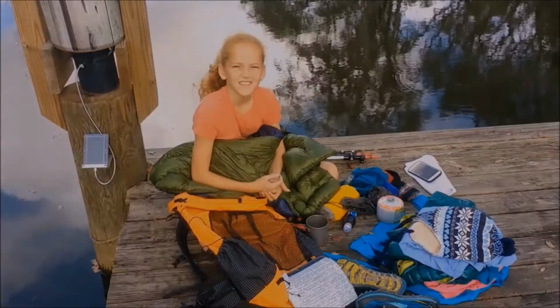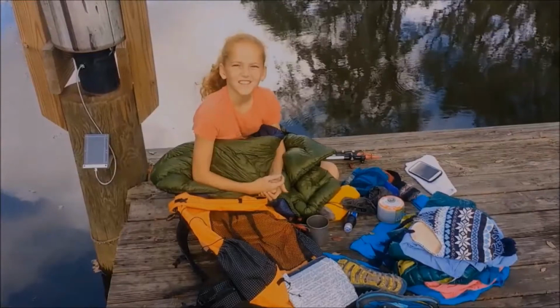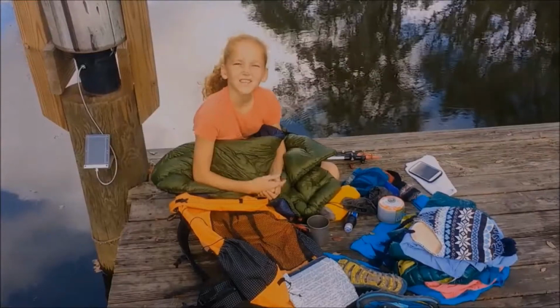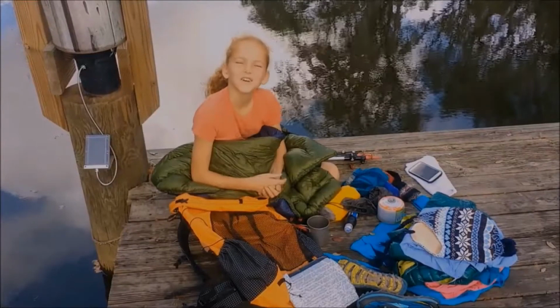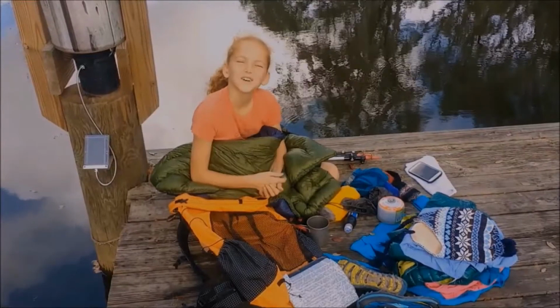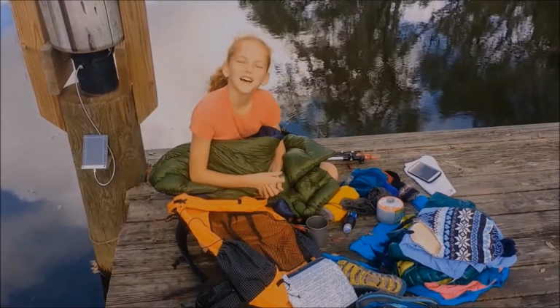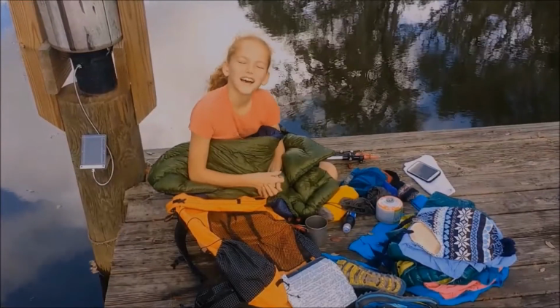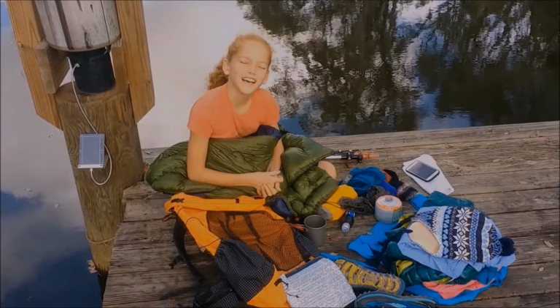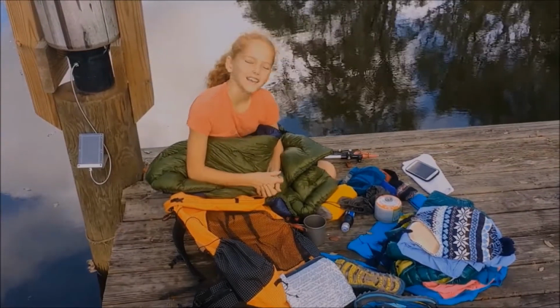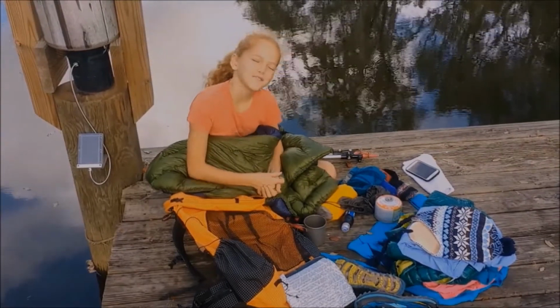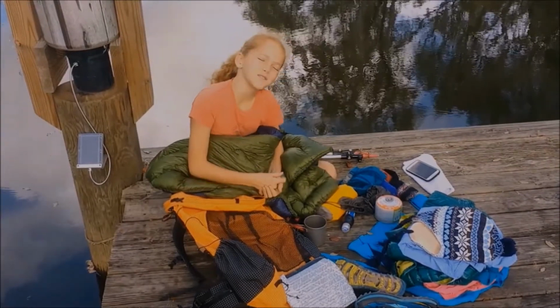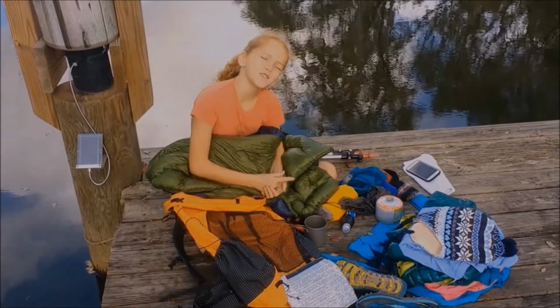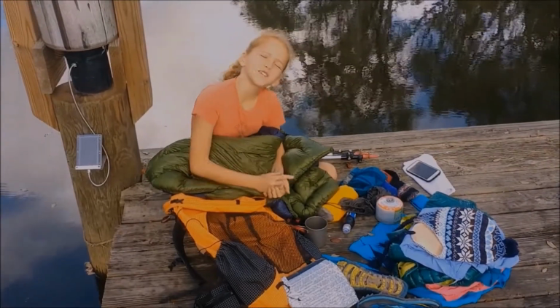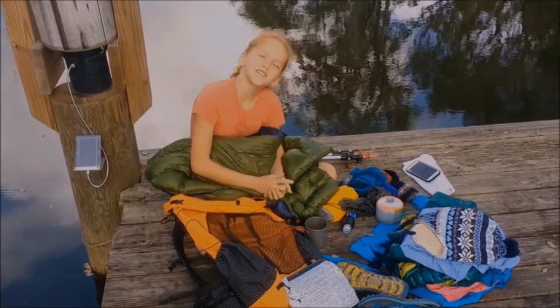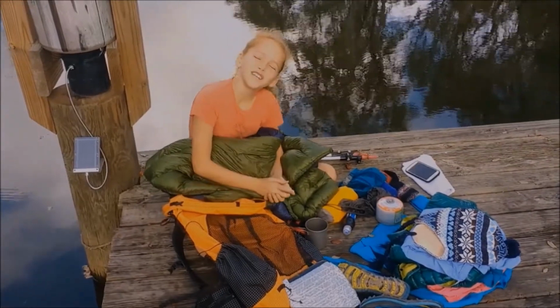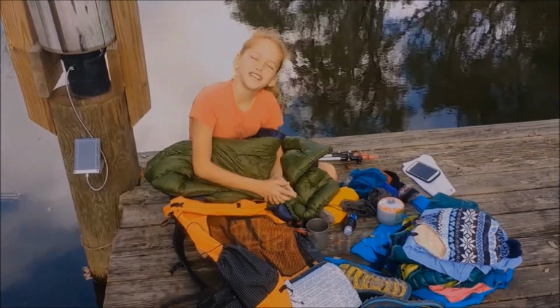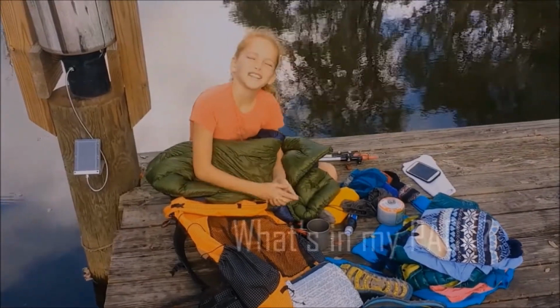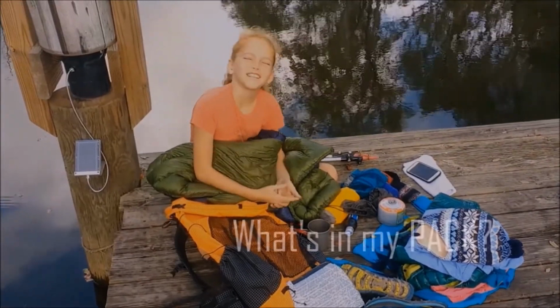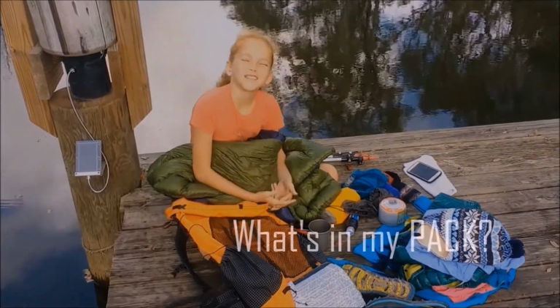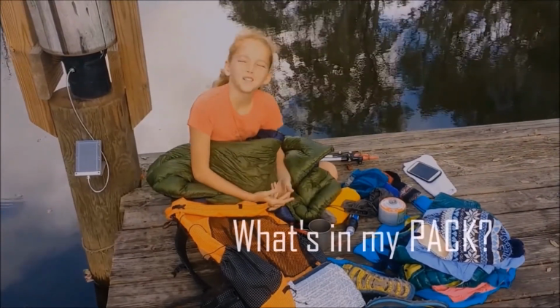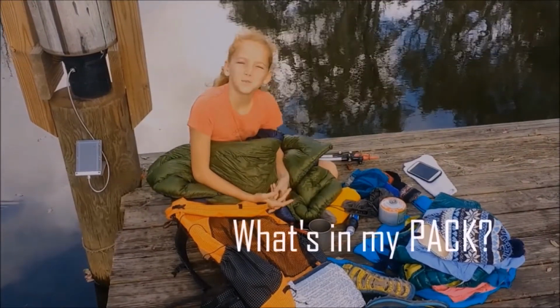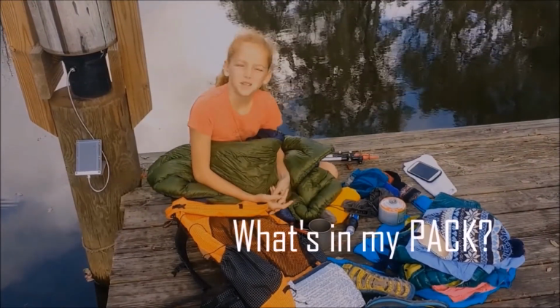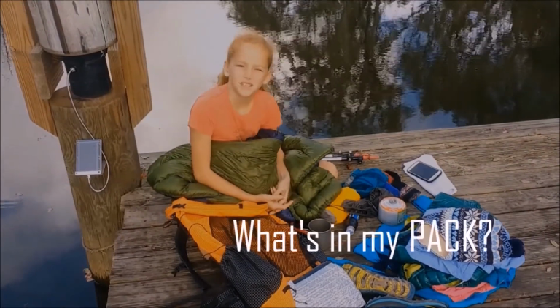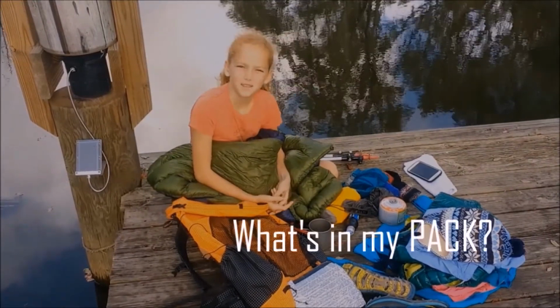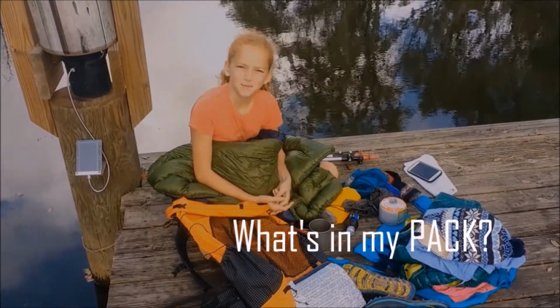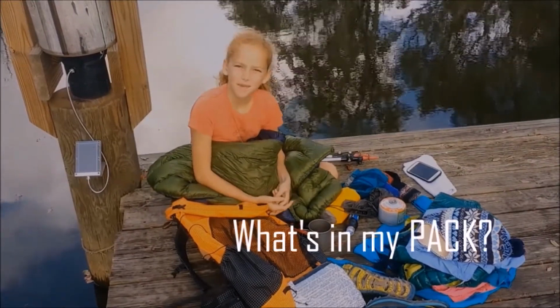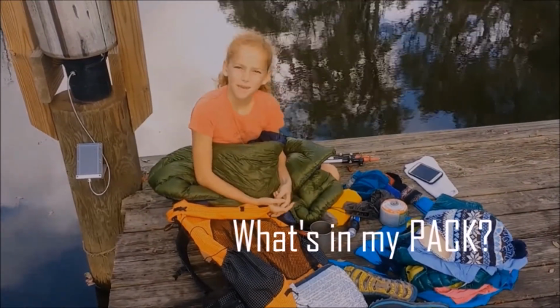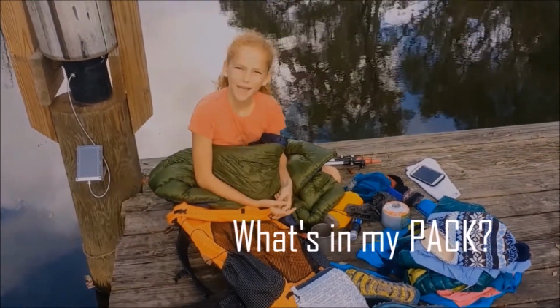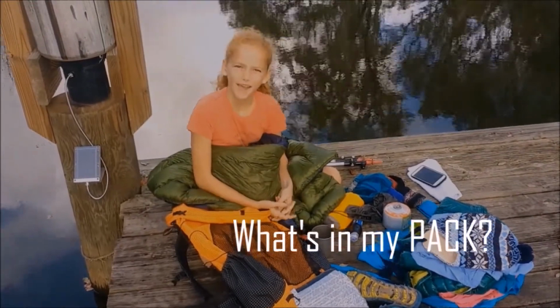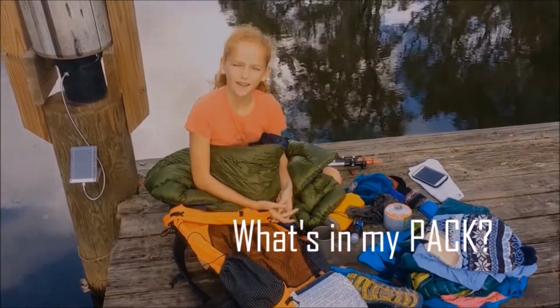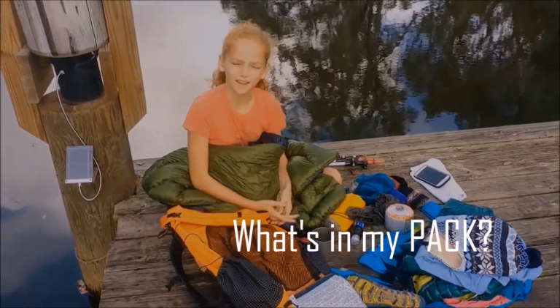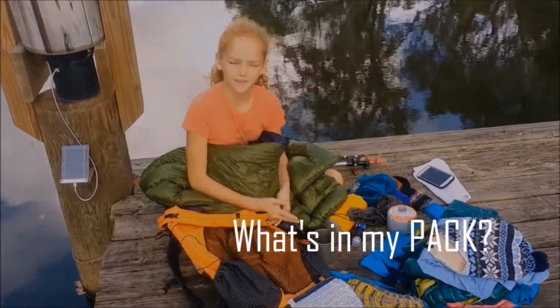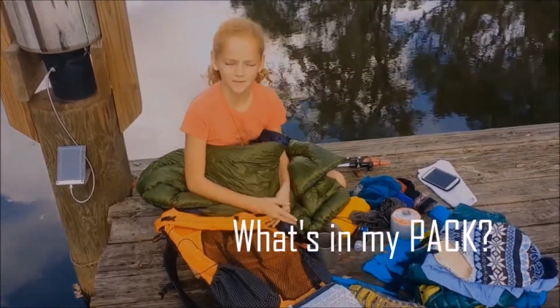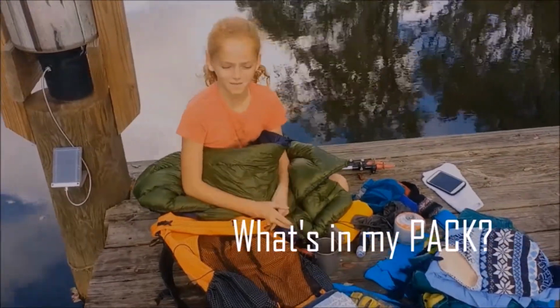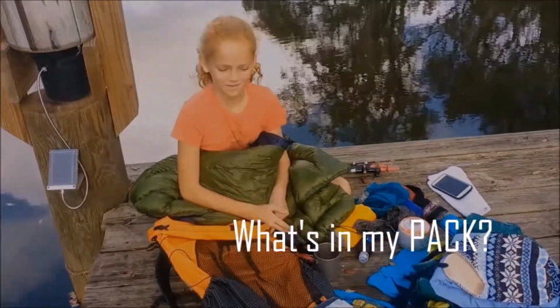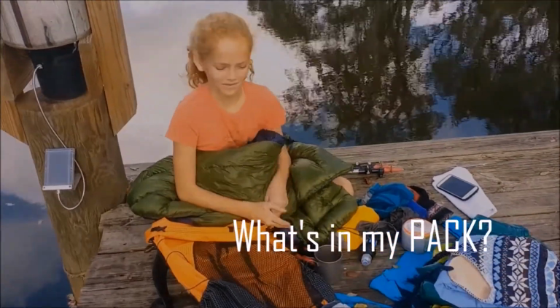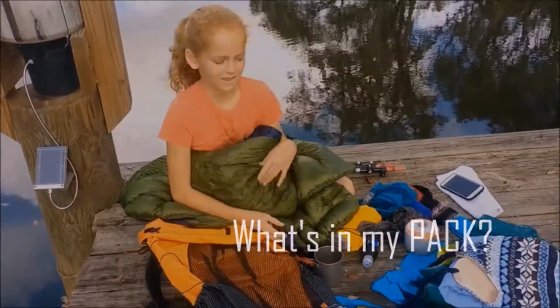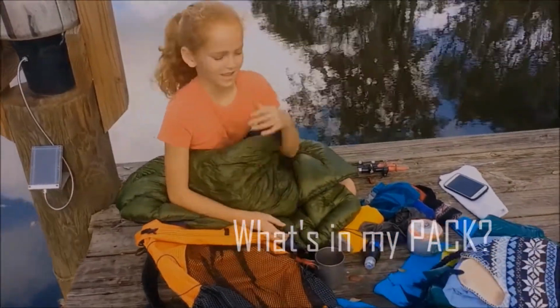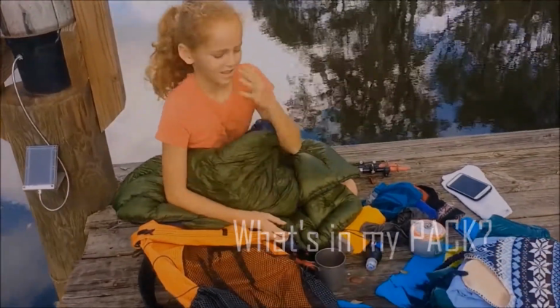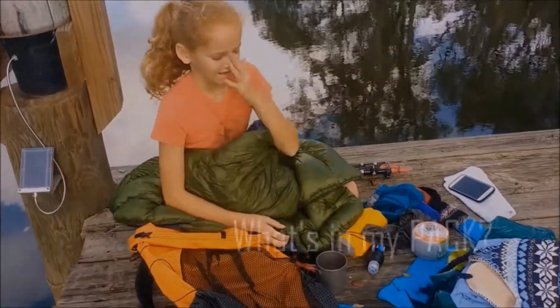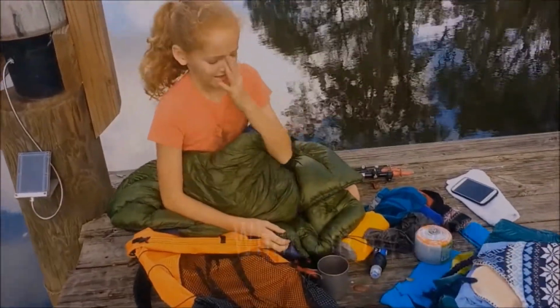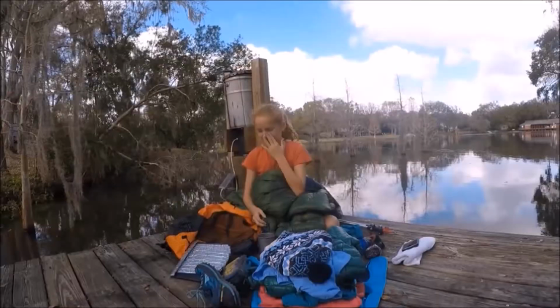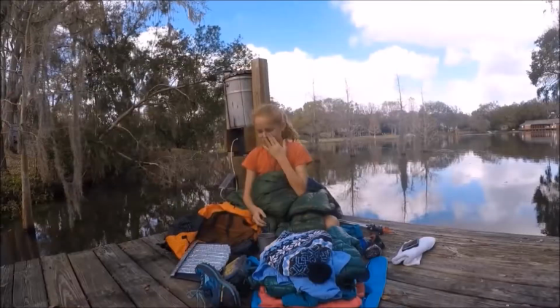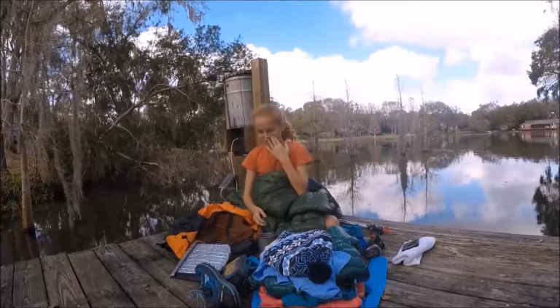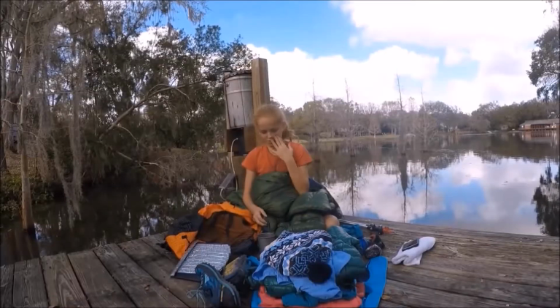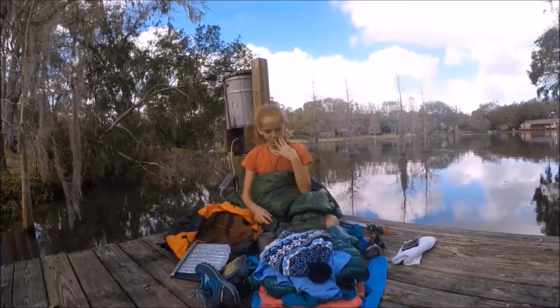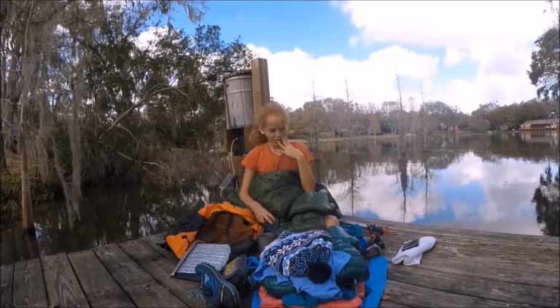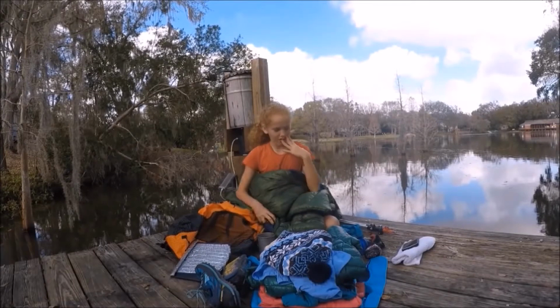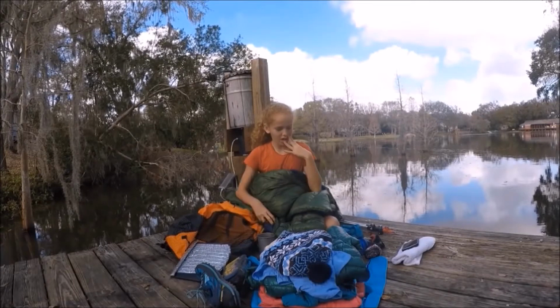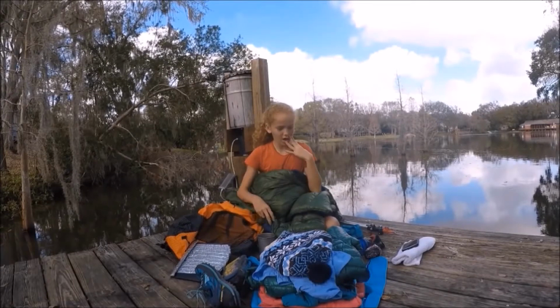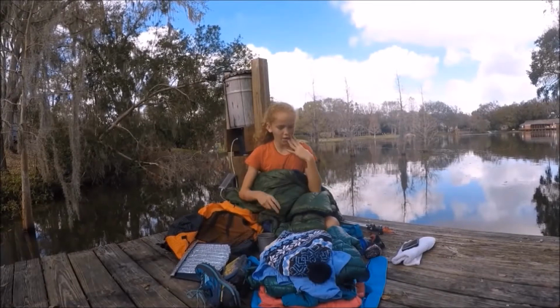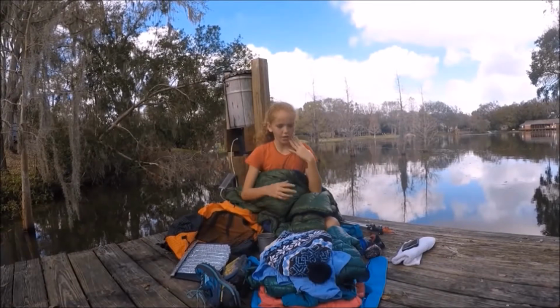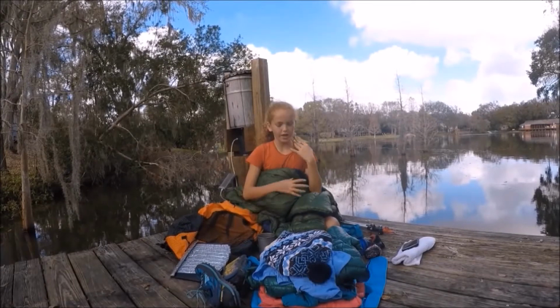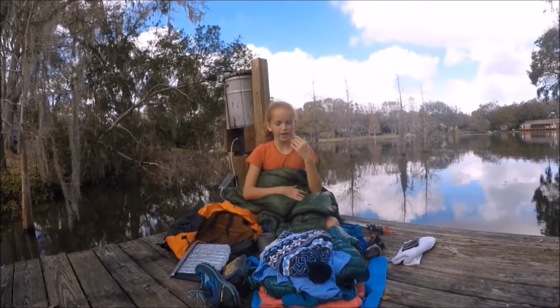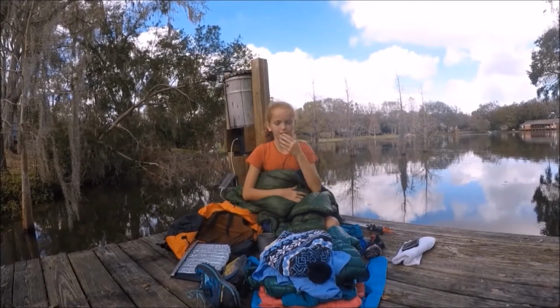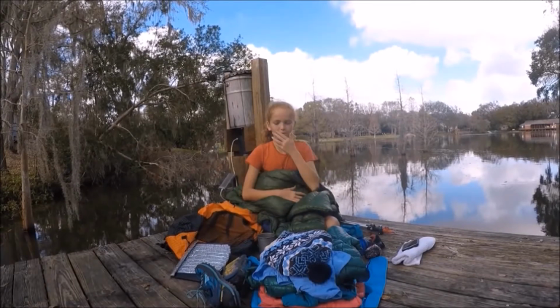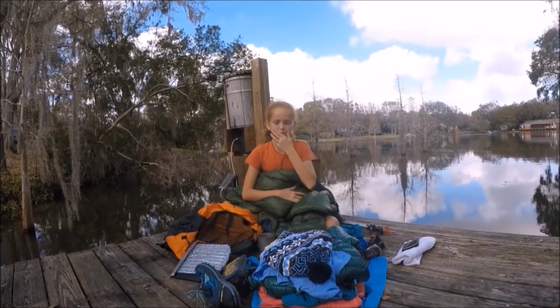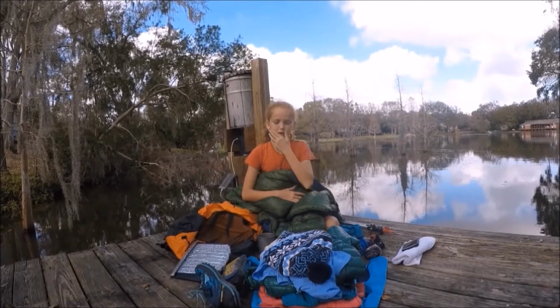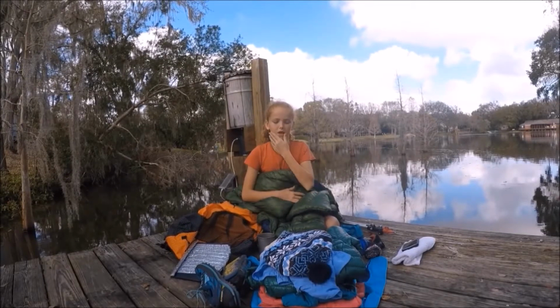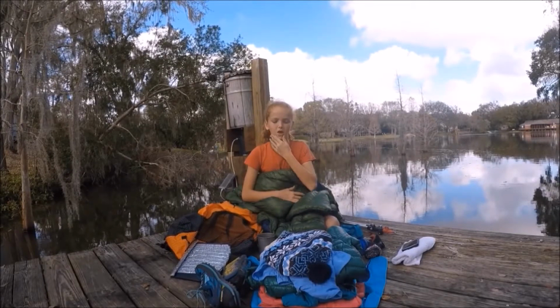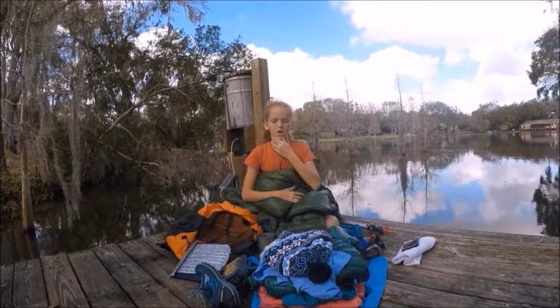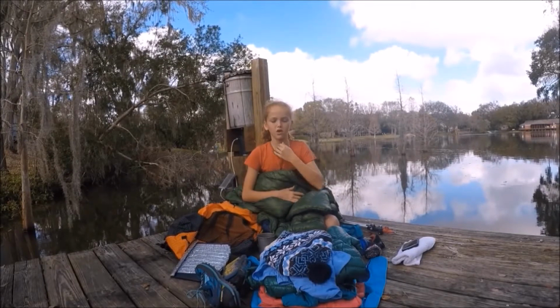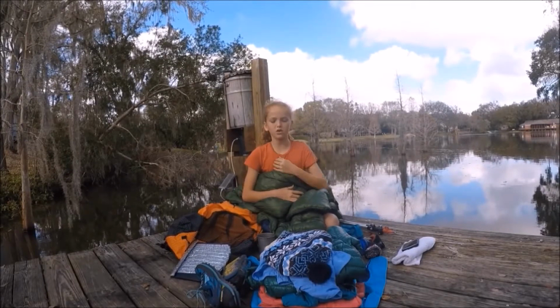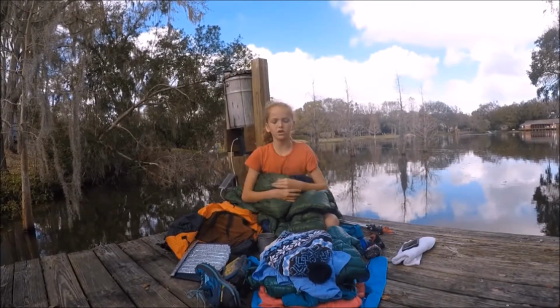Hello, I am Georgie and this is what's in my pack. We'll start with my clothes.